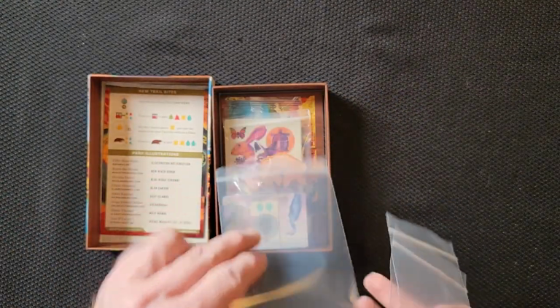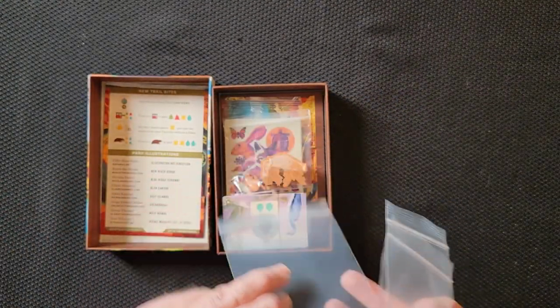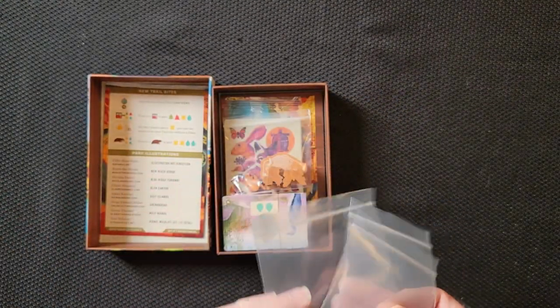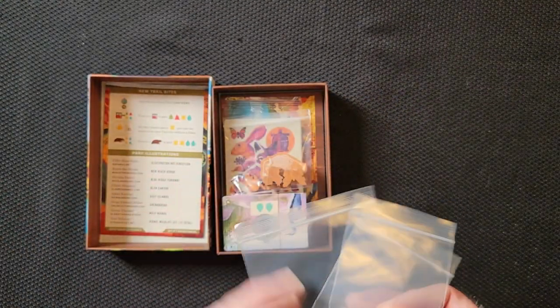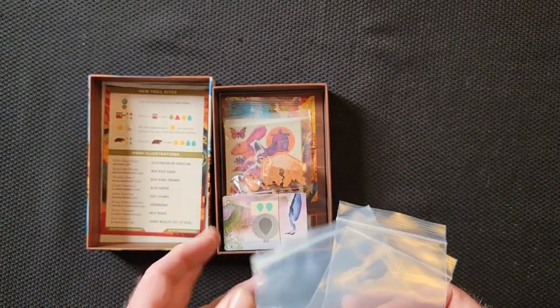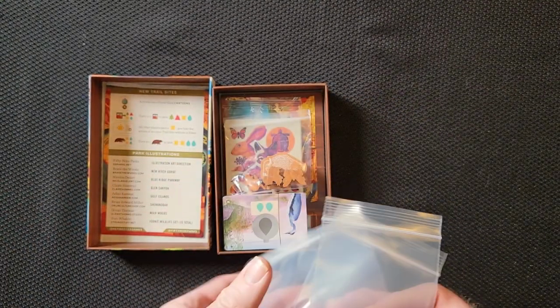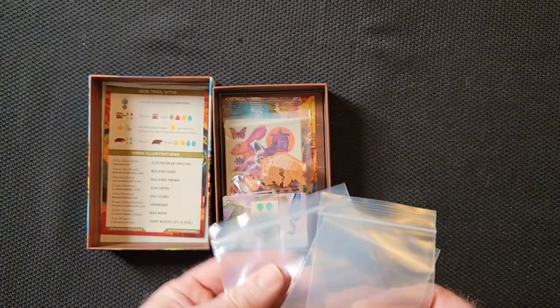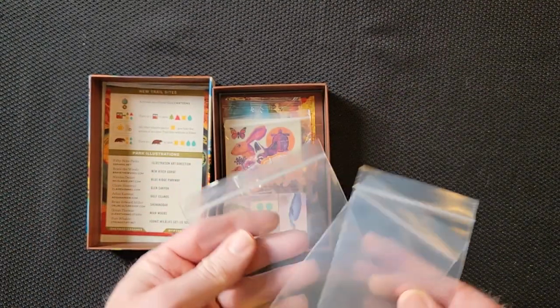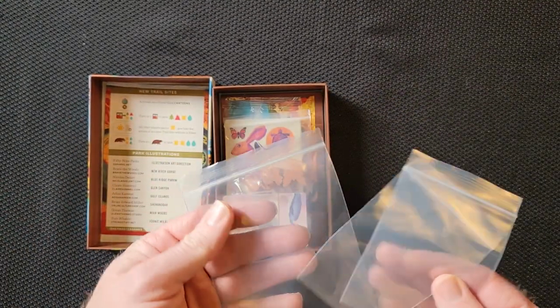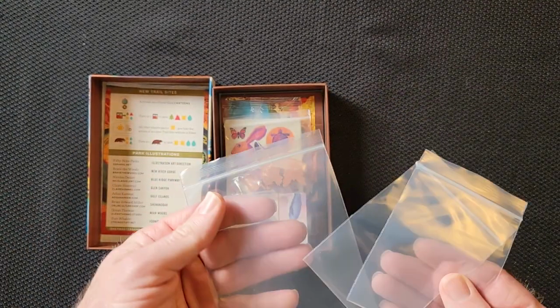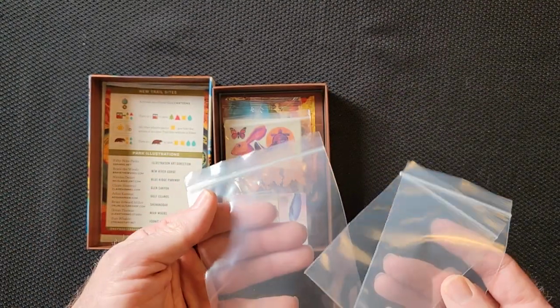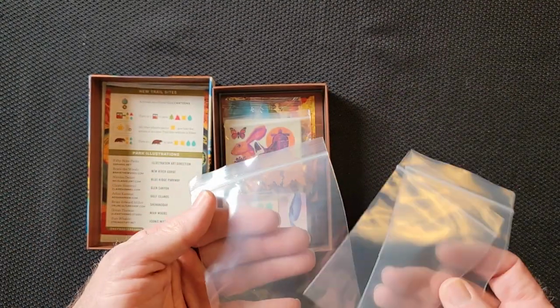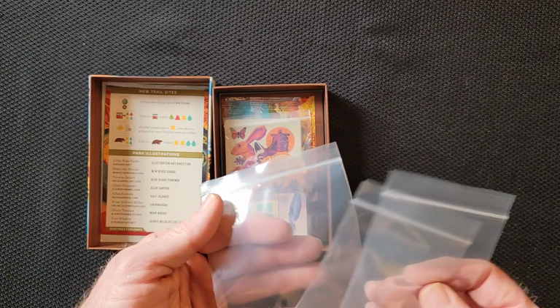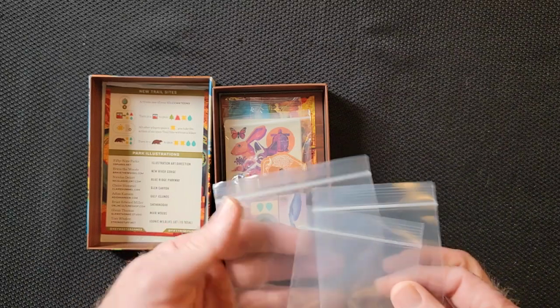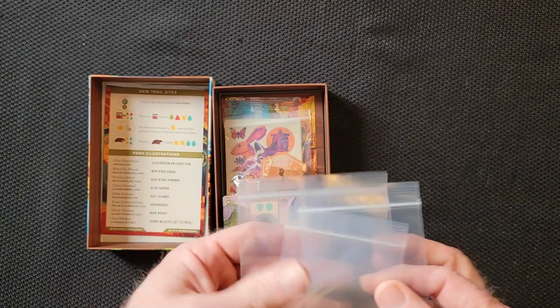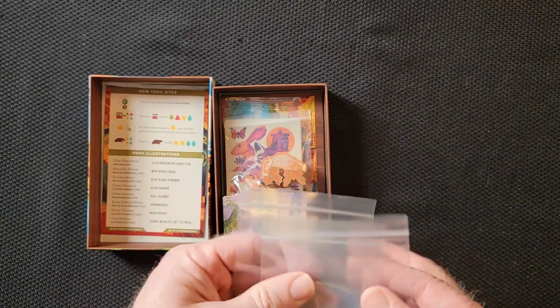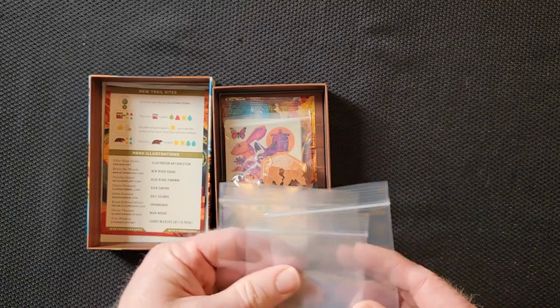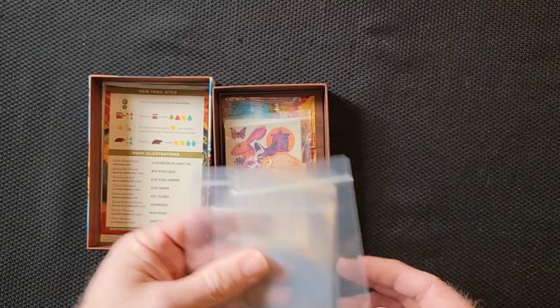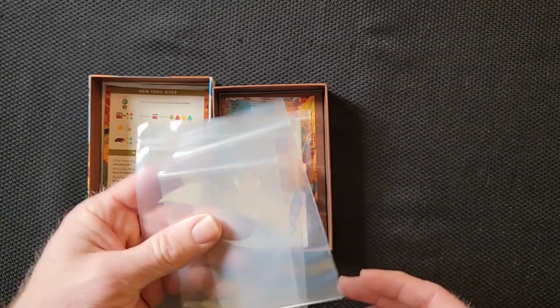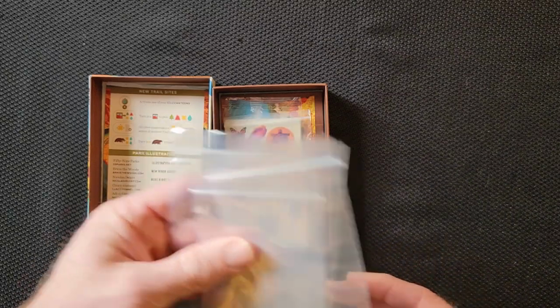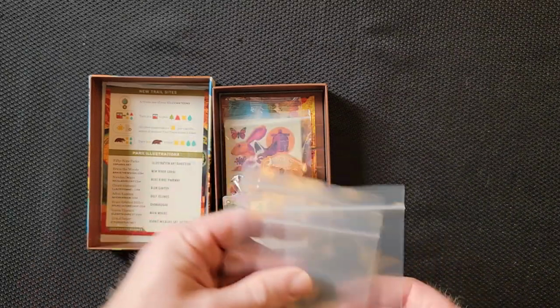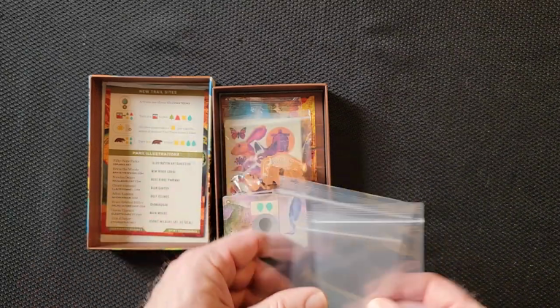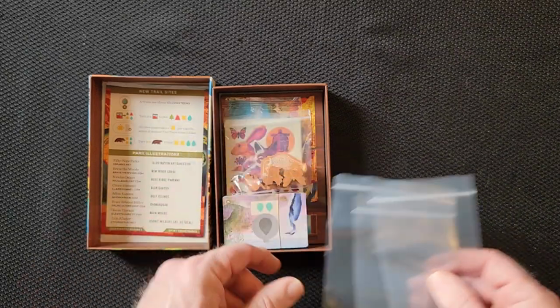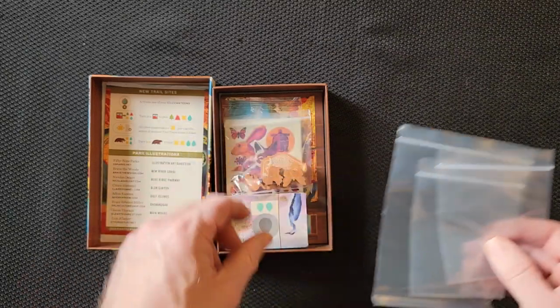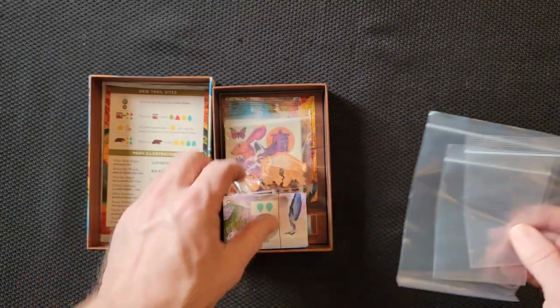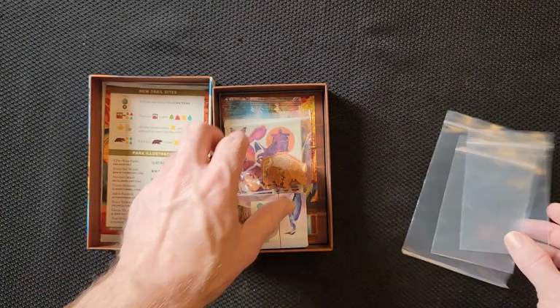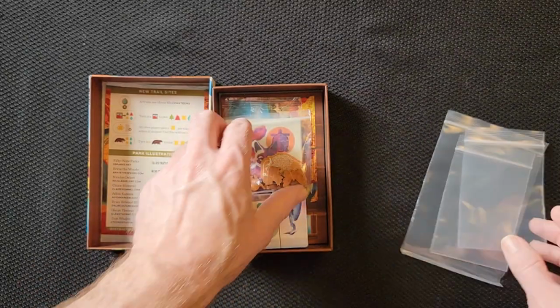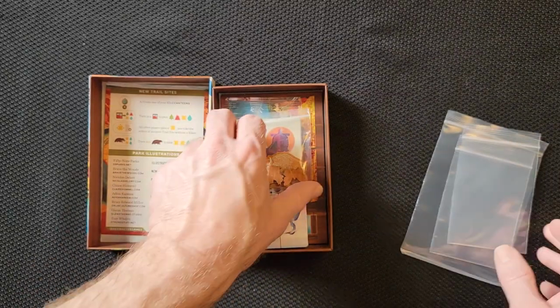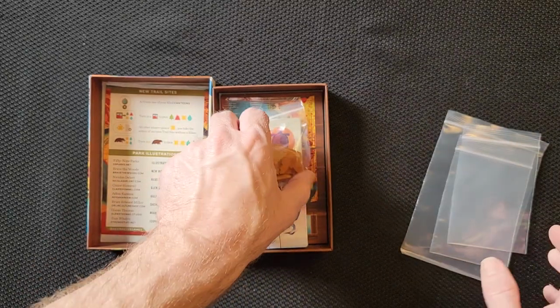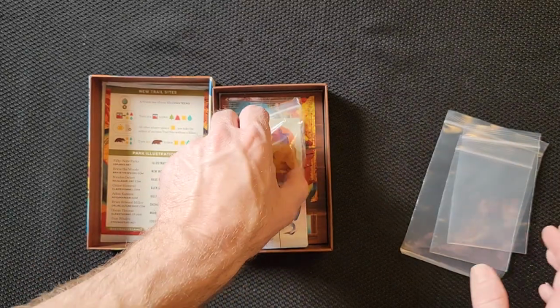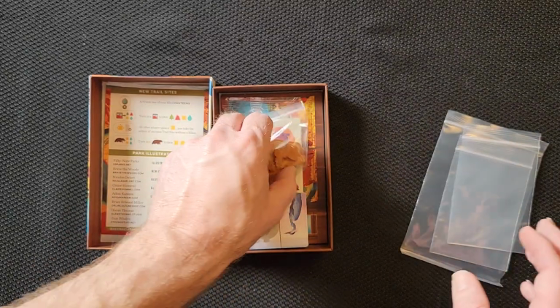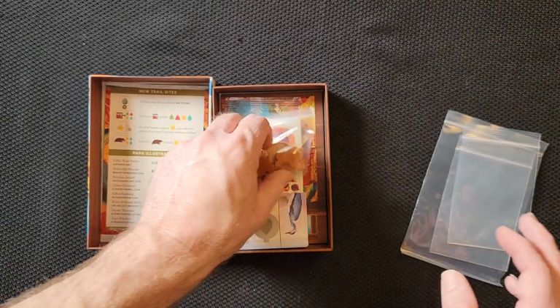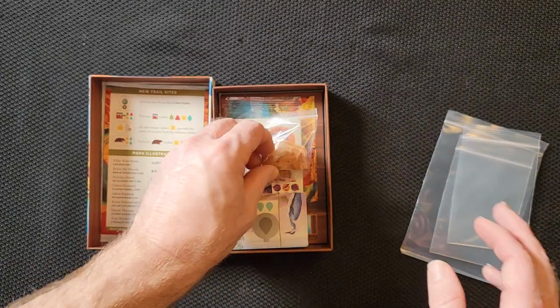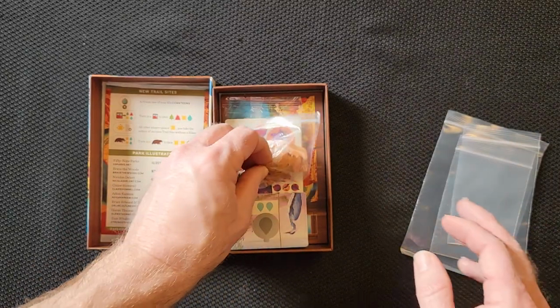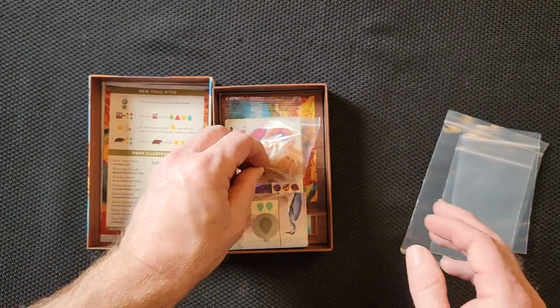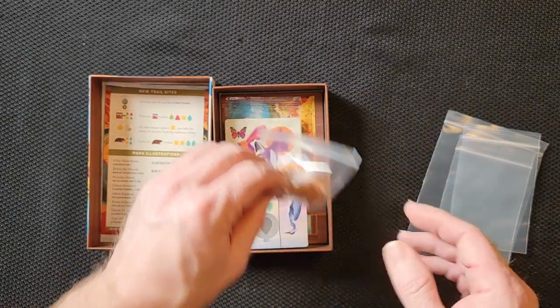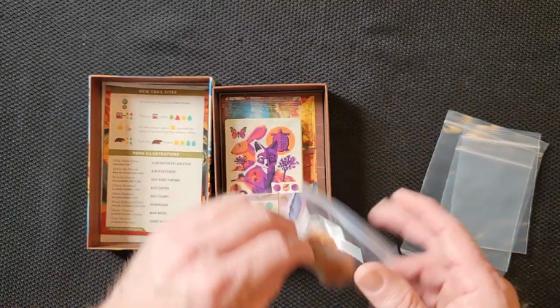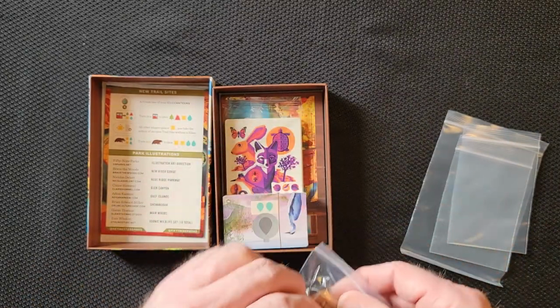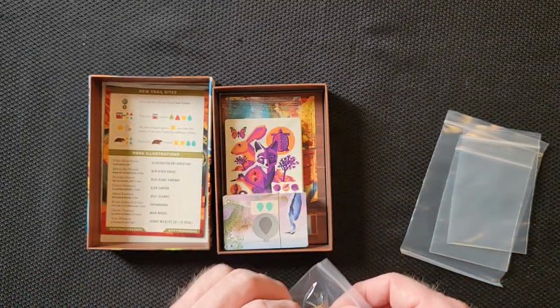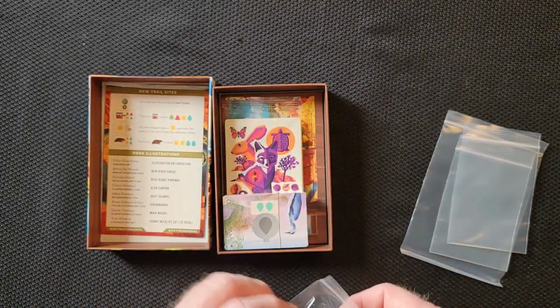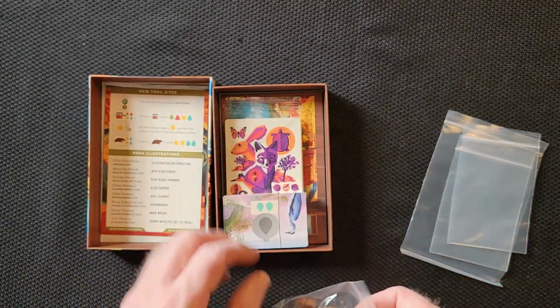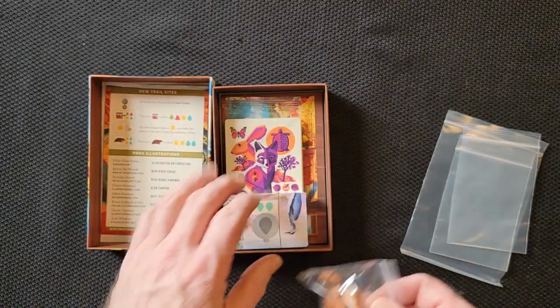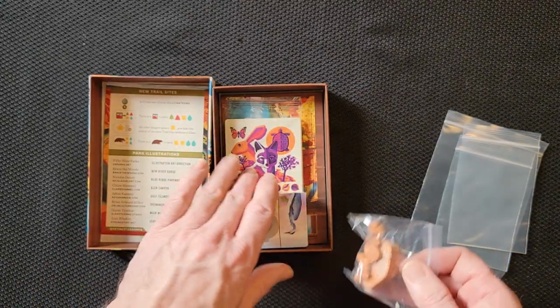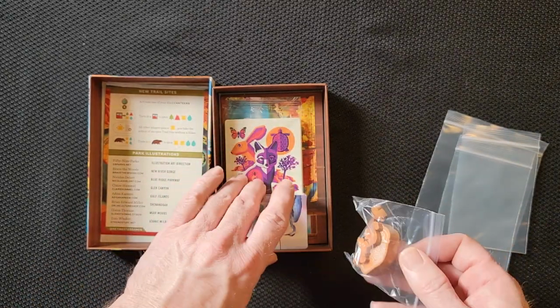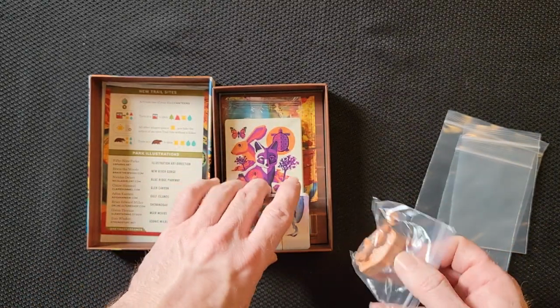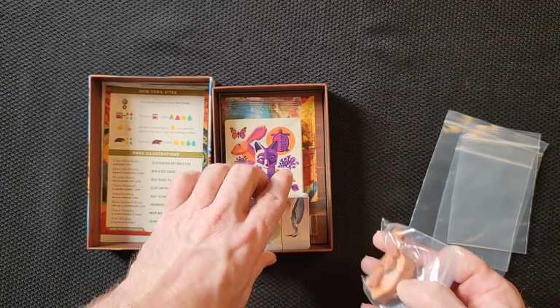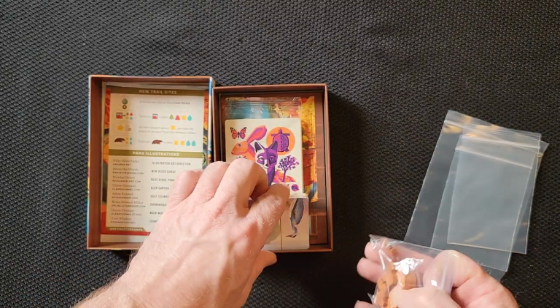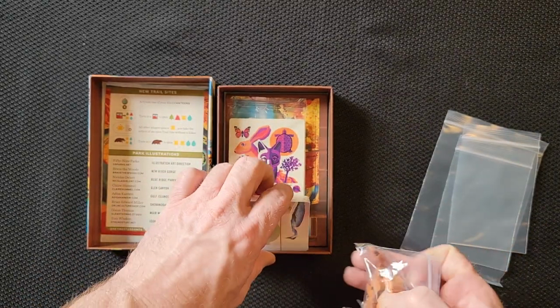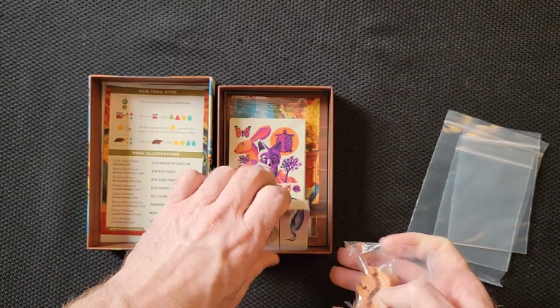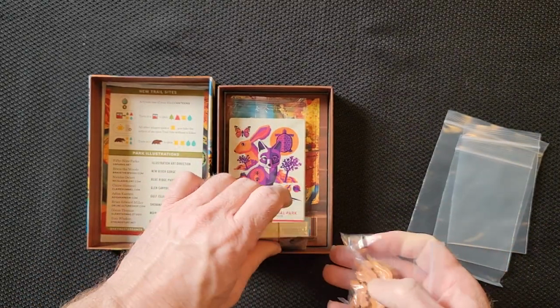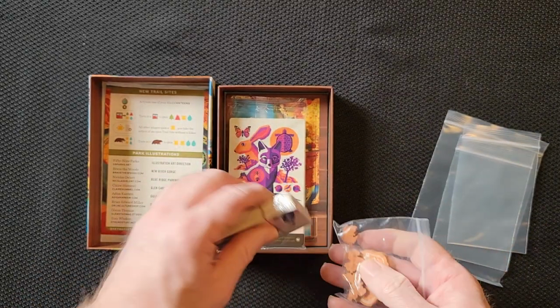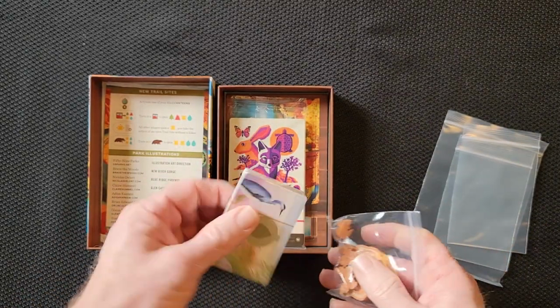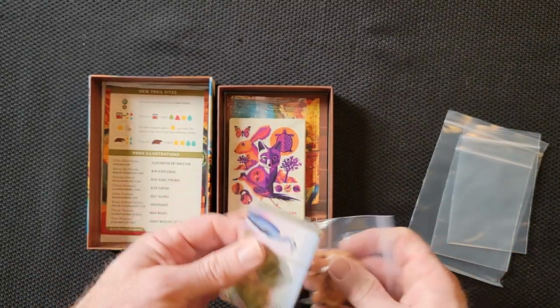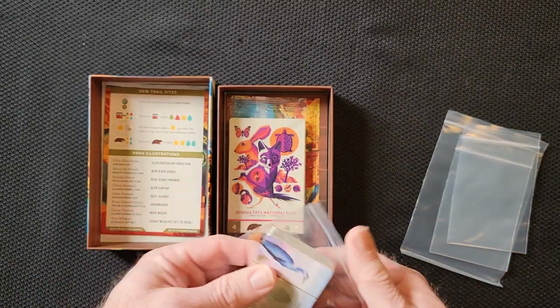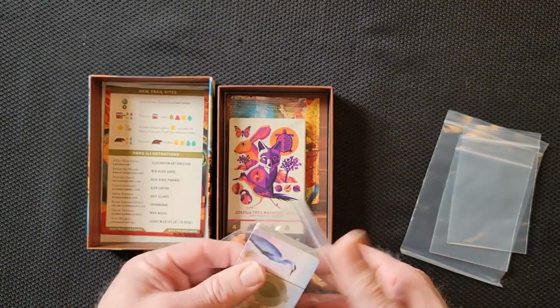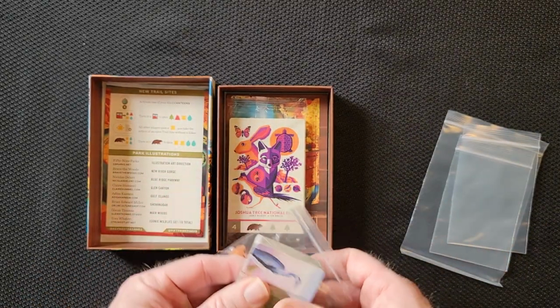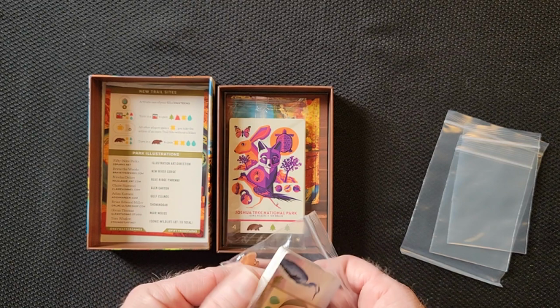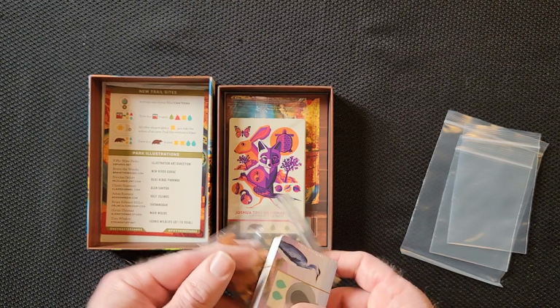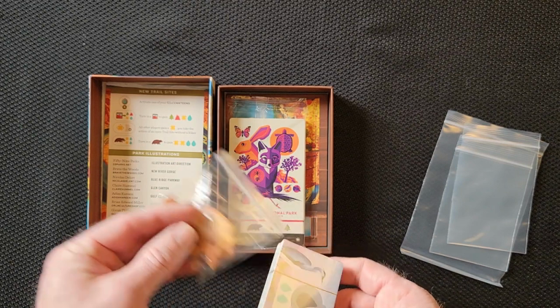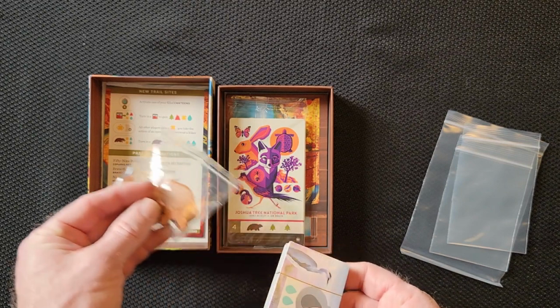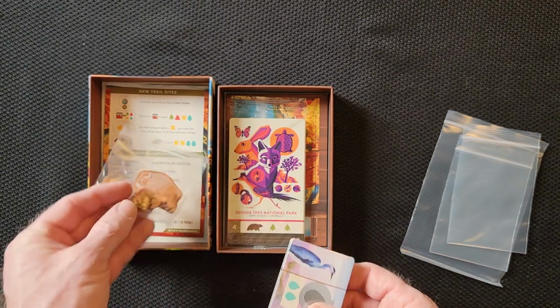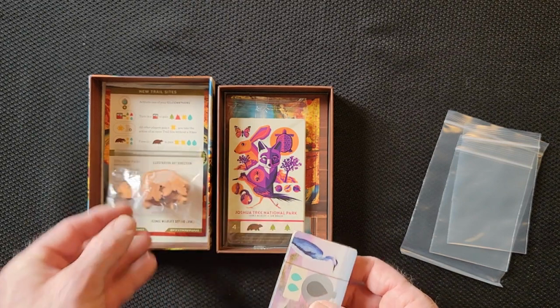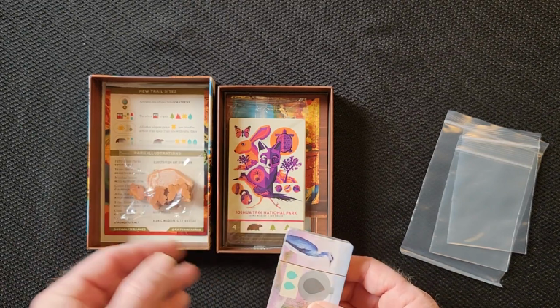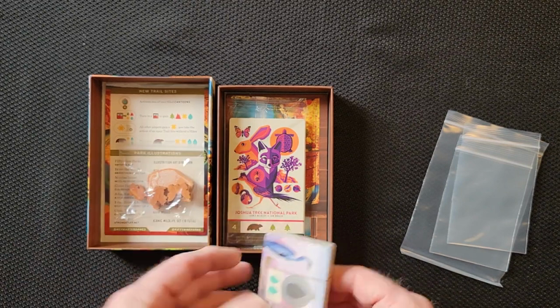Always love extra baggies for everything, so we got some extra baggies. We'll look at those last and put those right here.